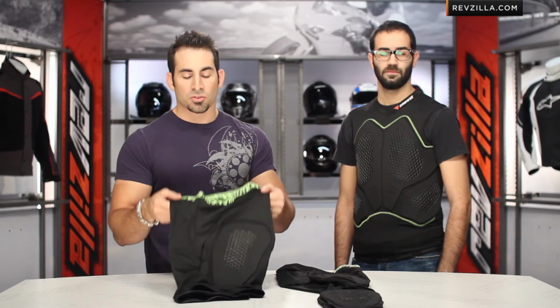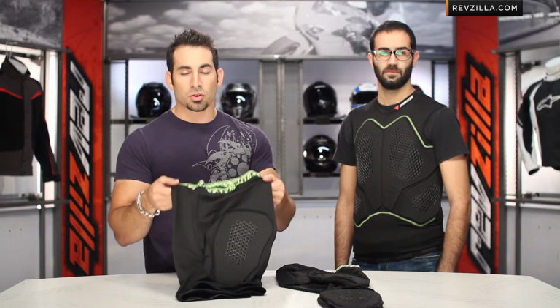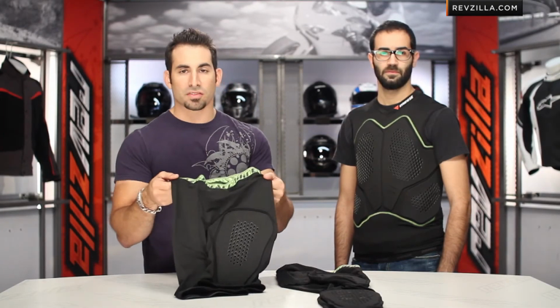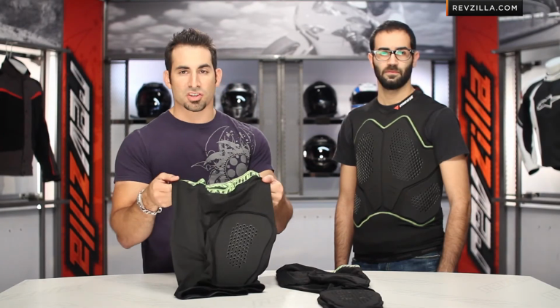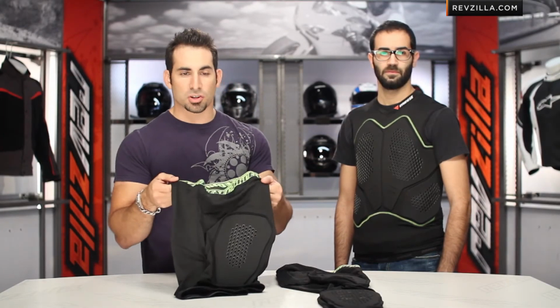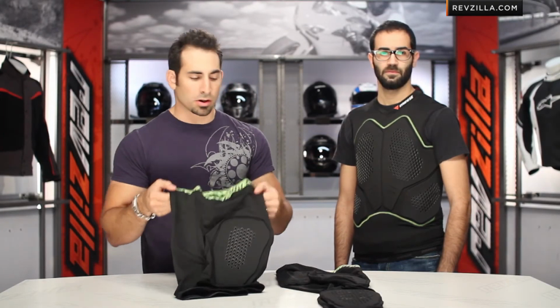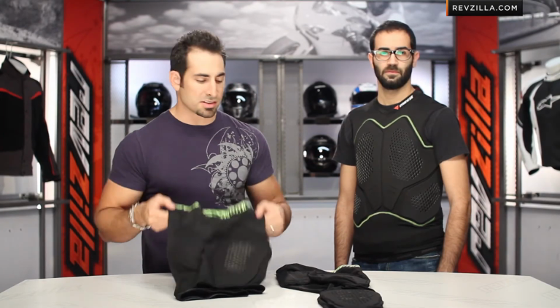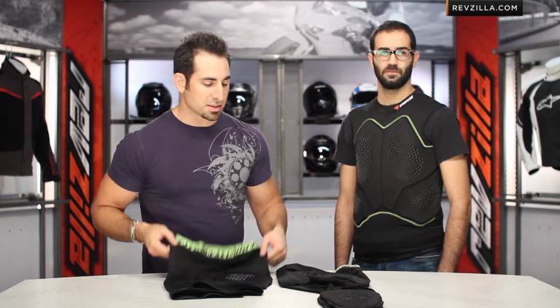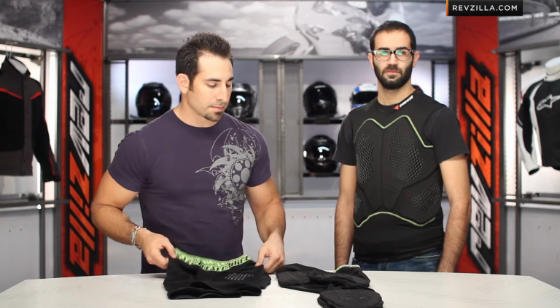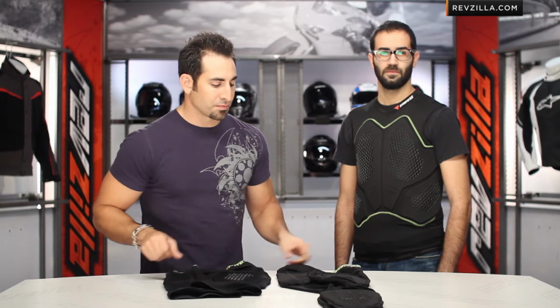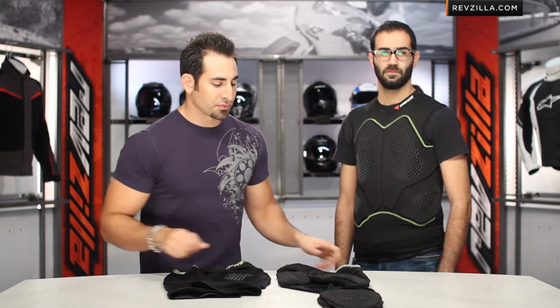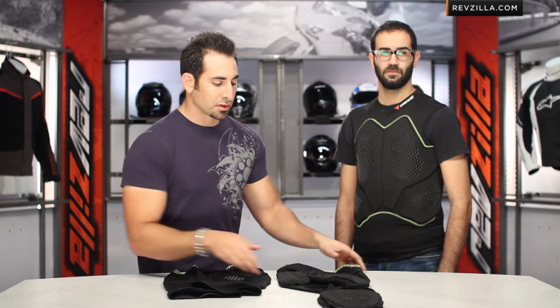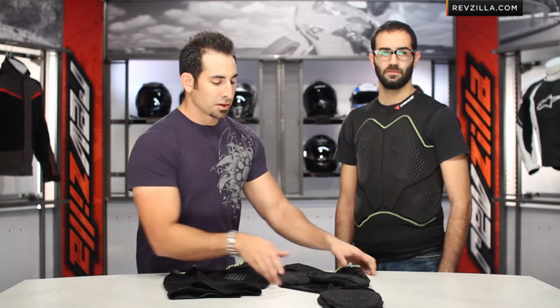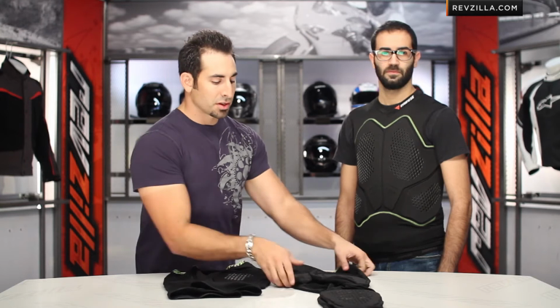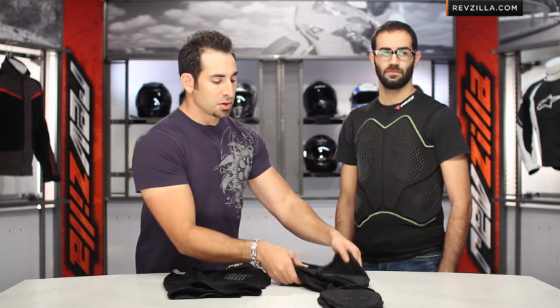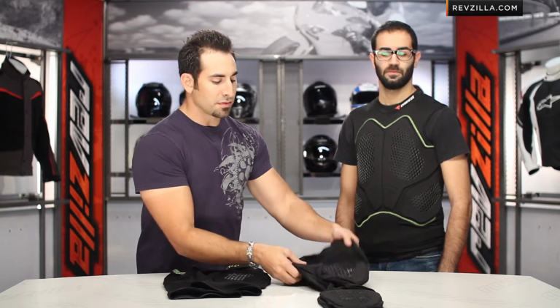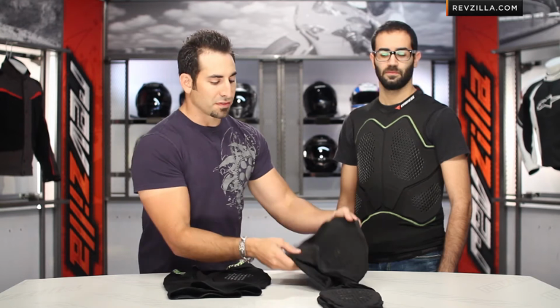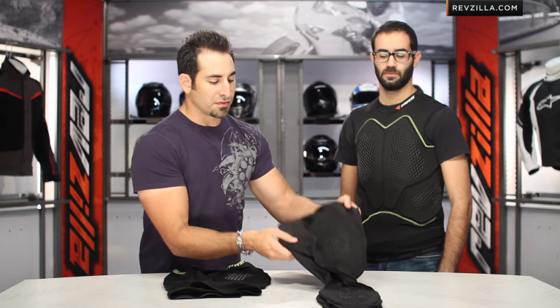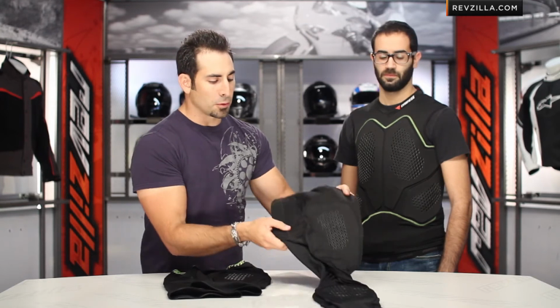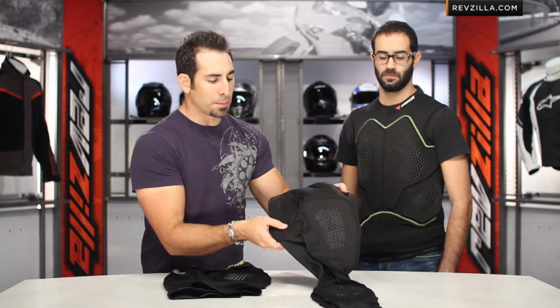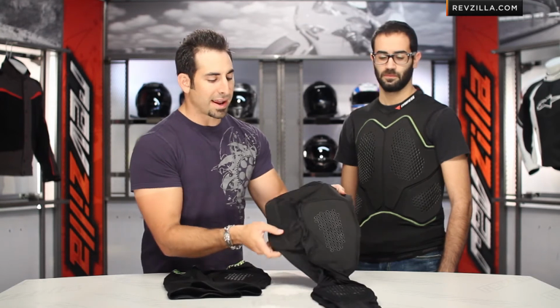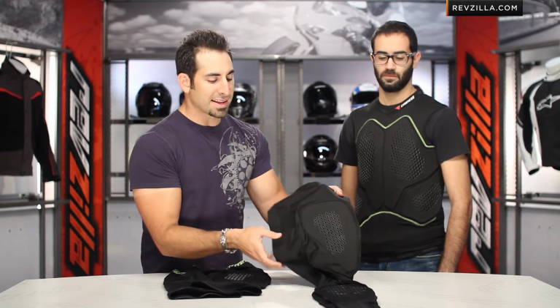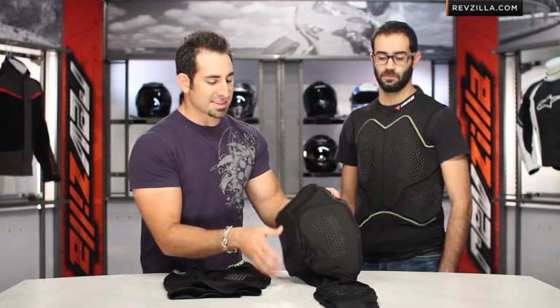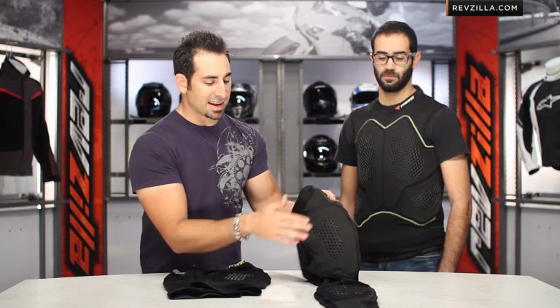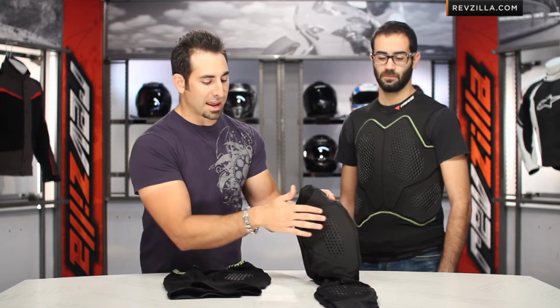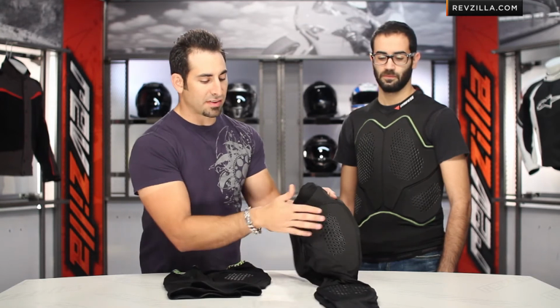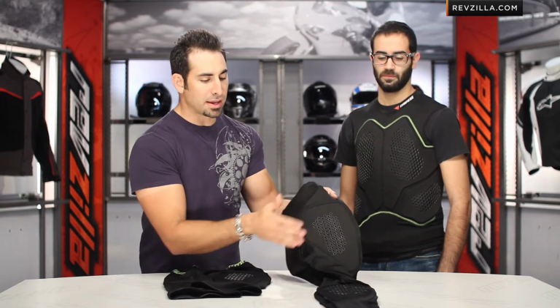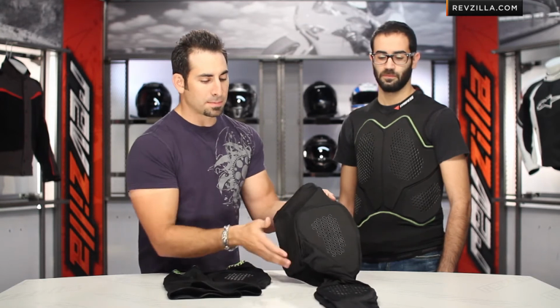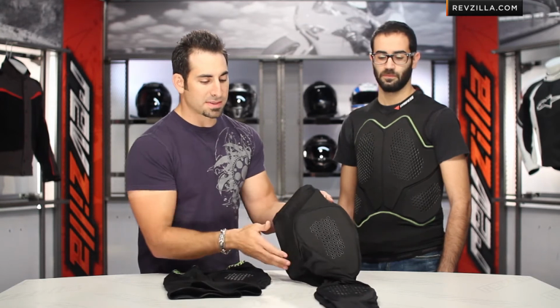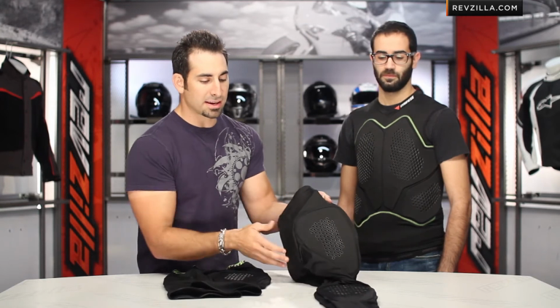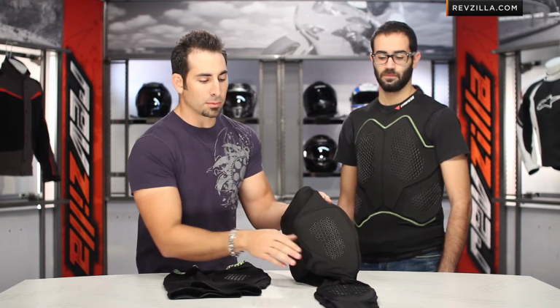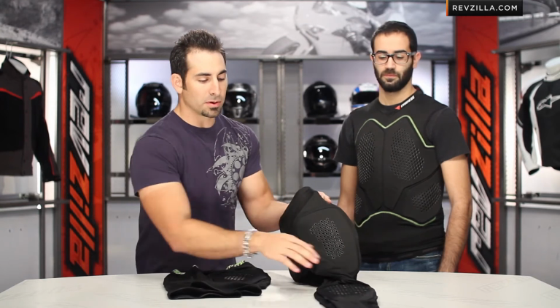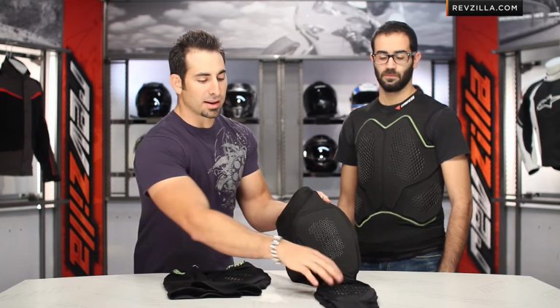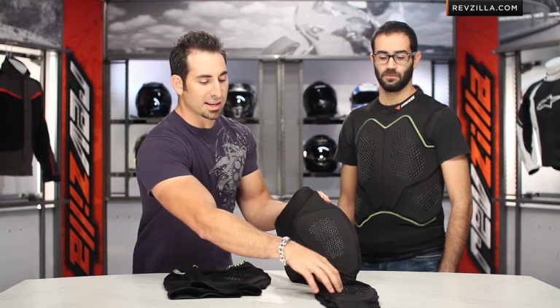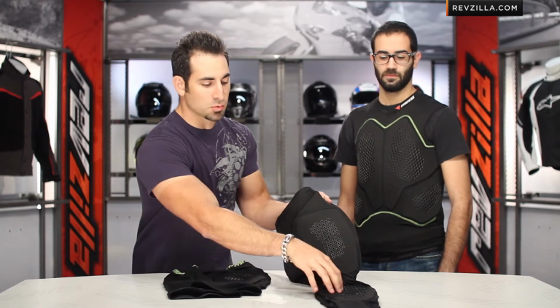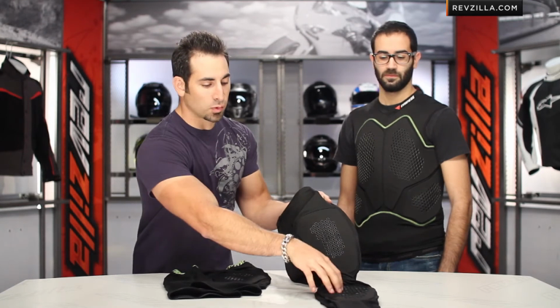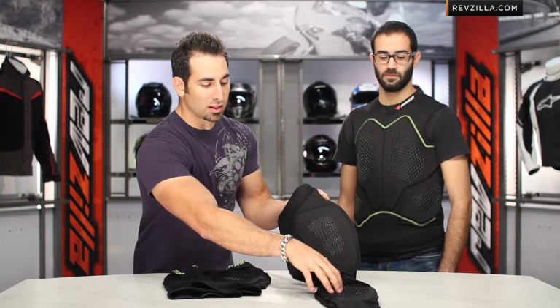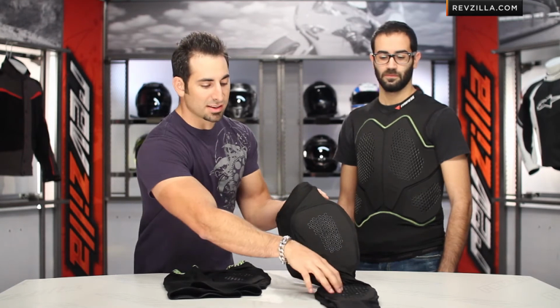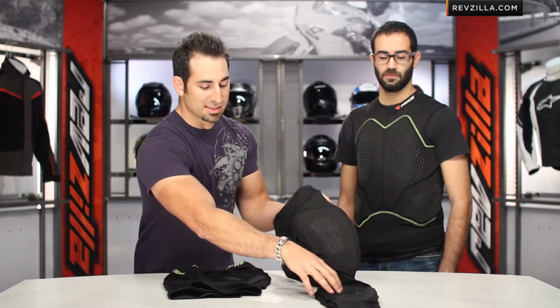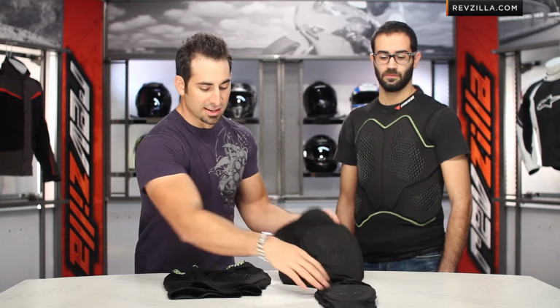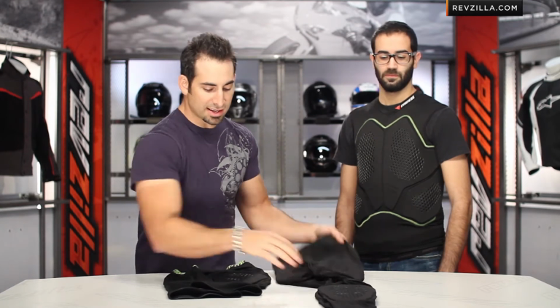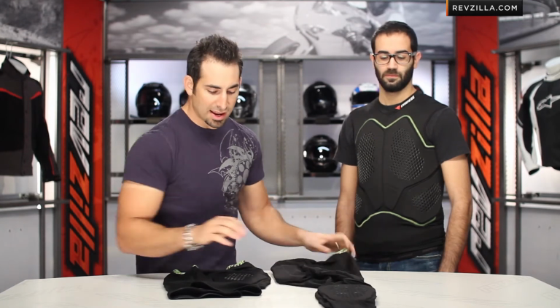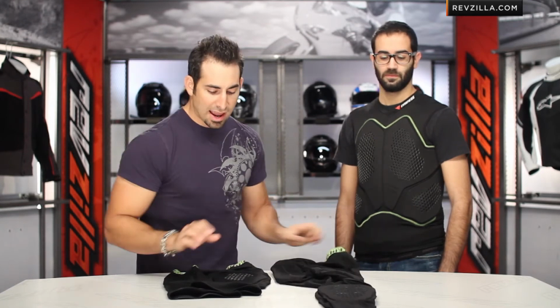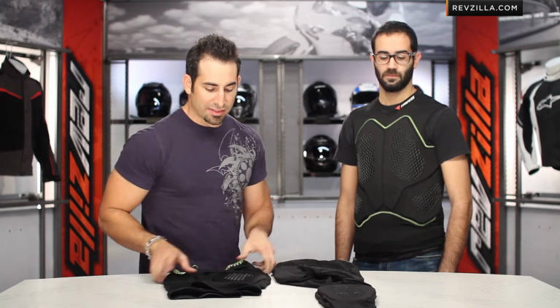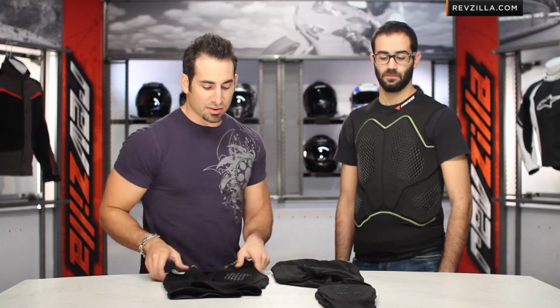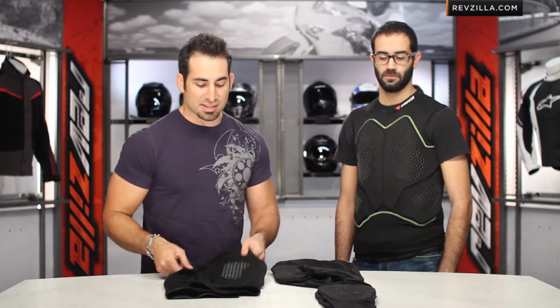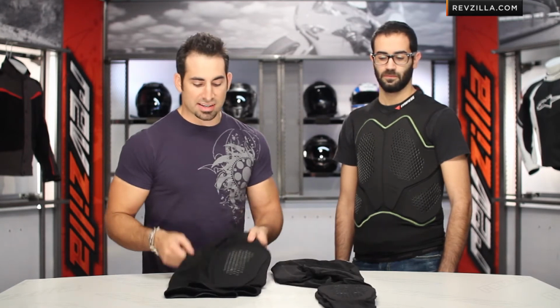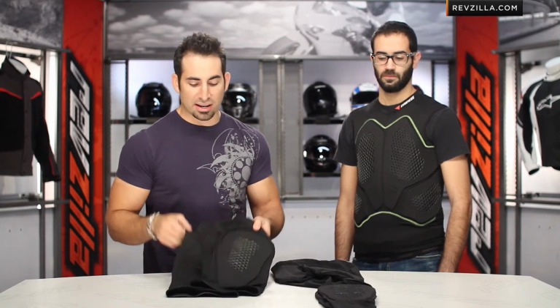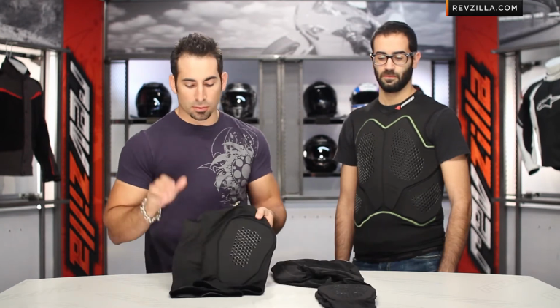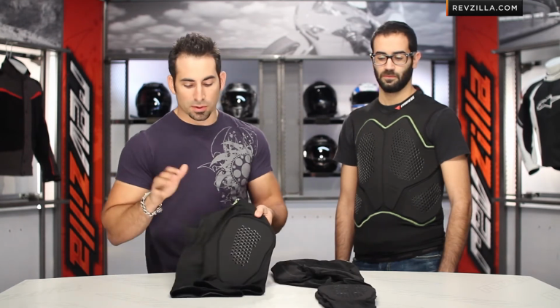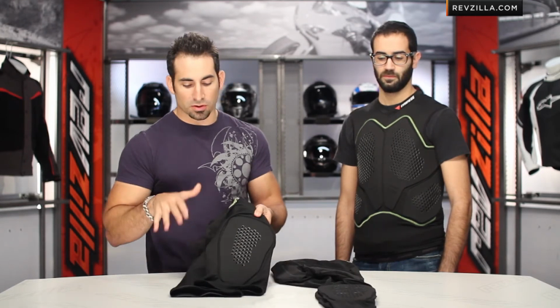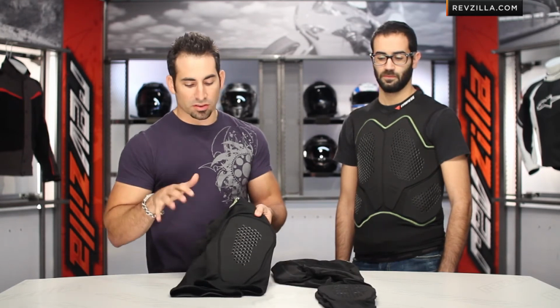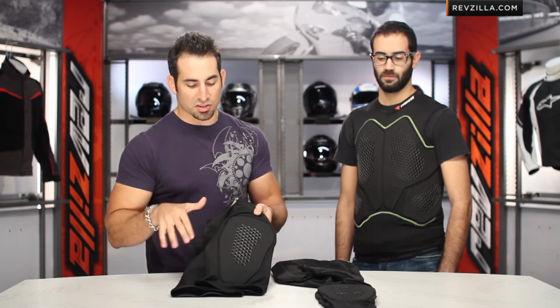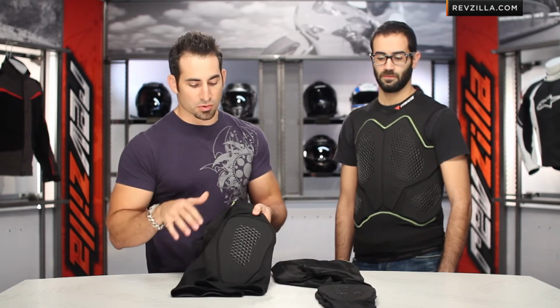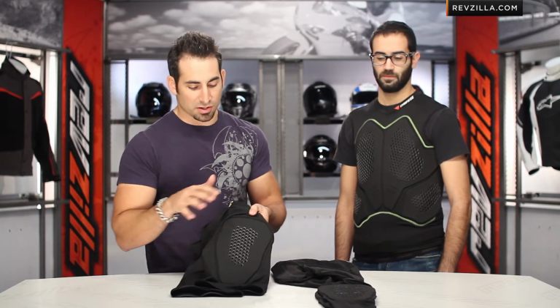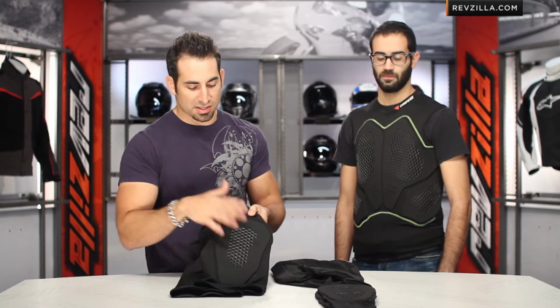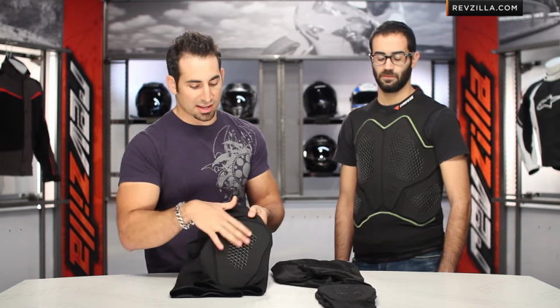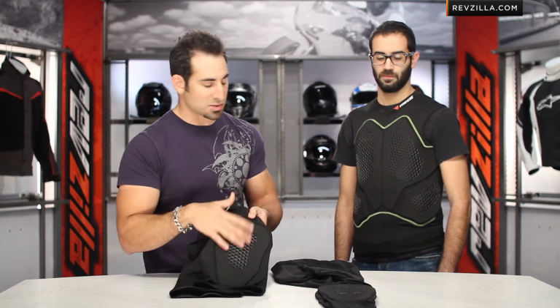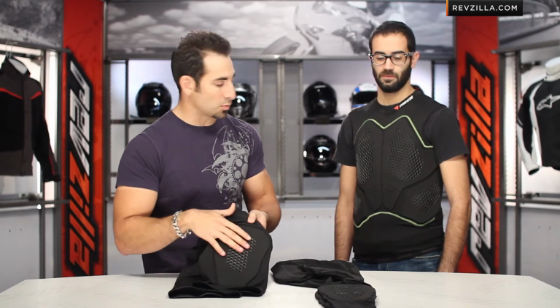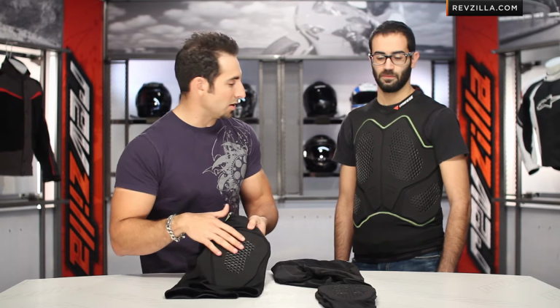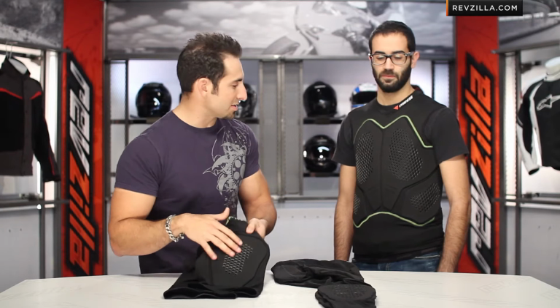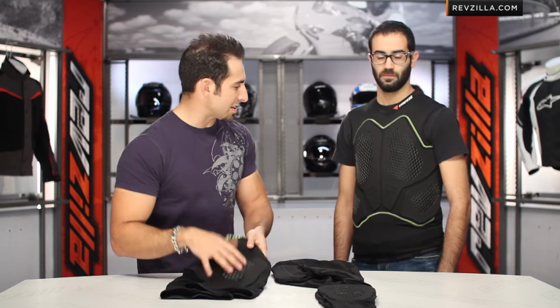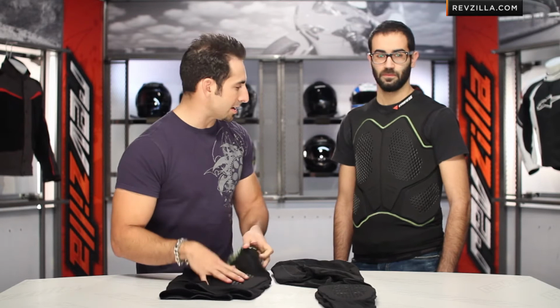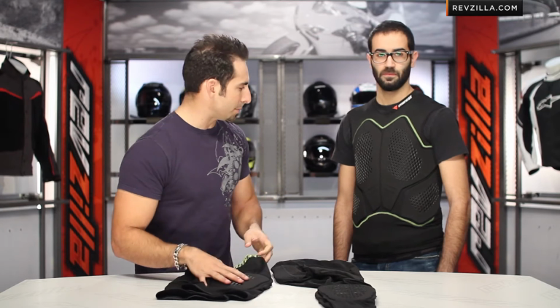You have the shorts. You have the full pants that have hip, tailbone, as well as knee protection. And there is tailbone on the shorts as well as the hip.